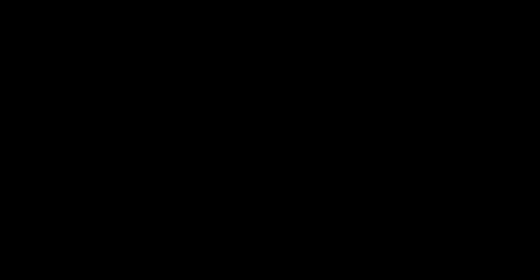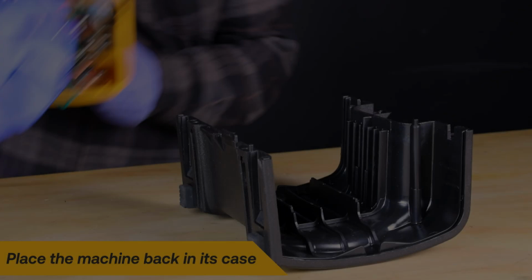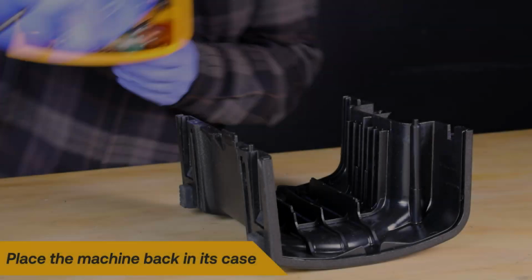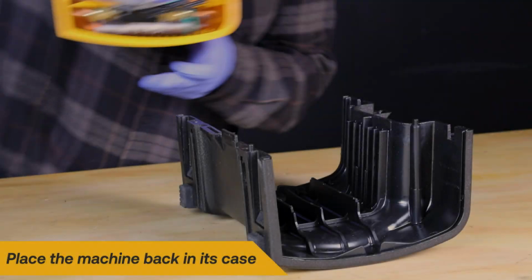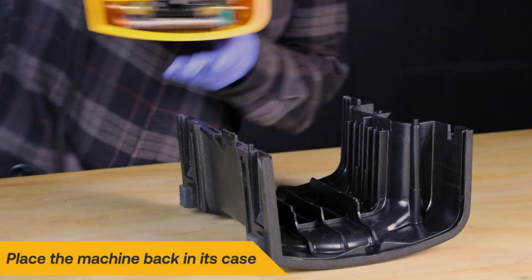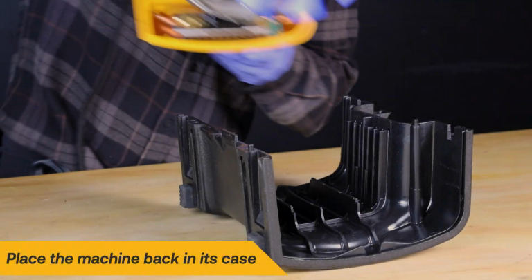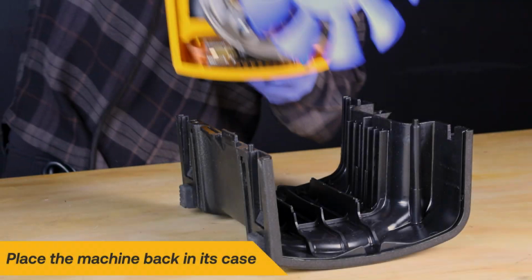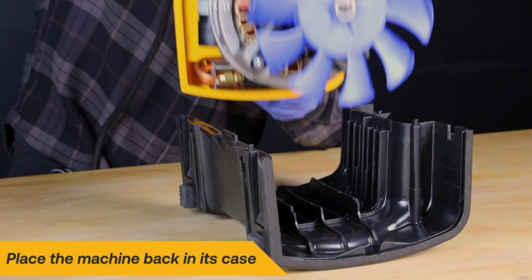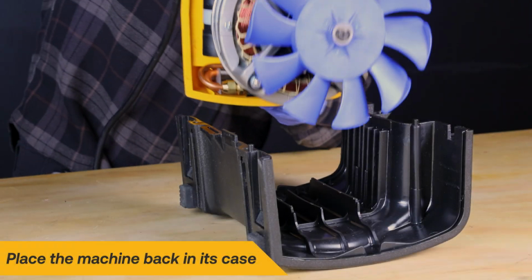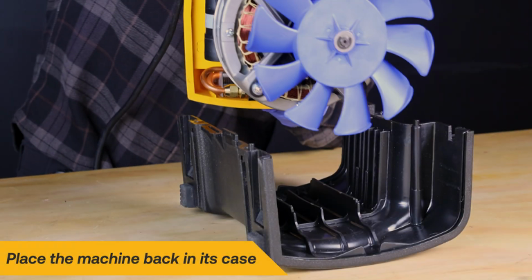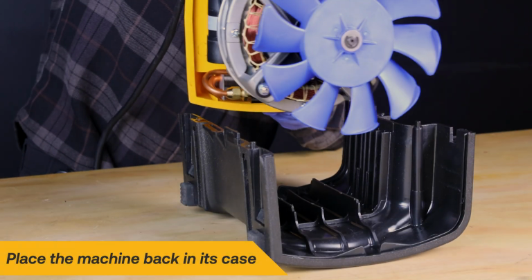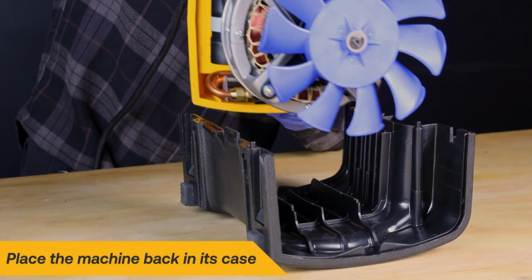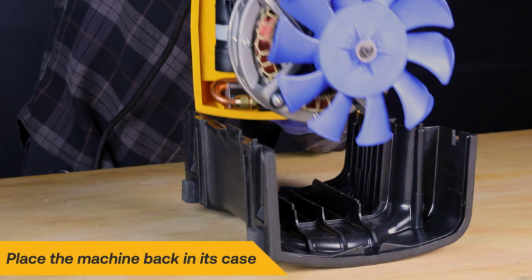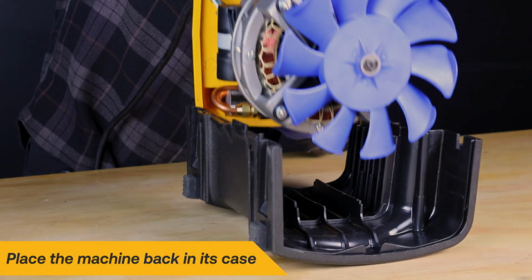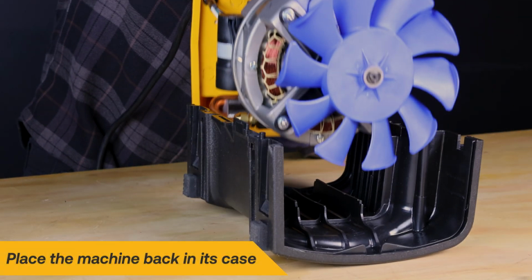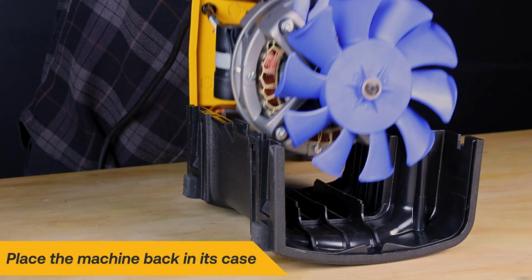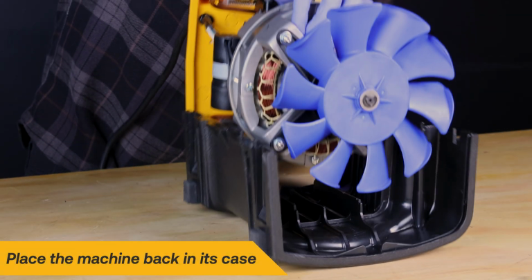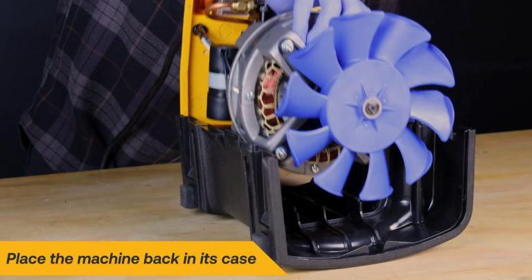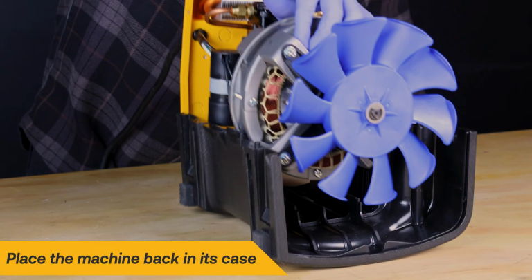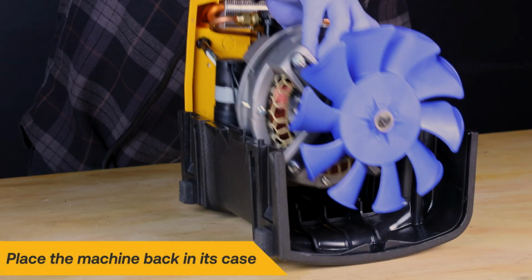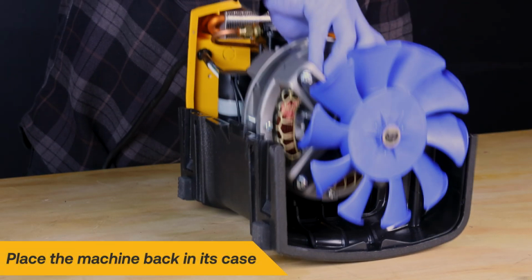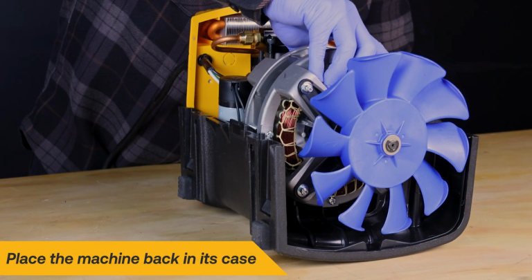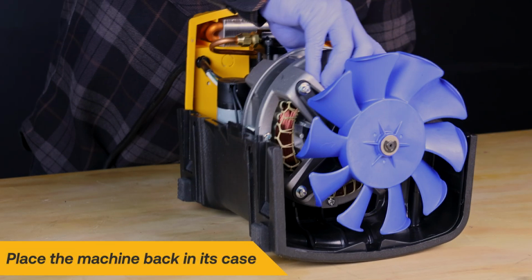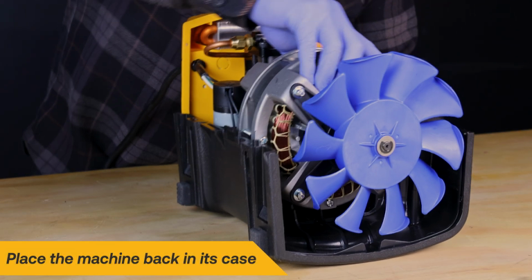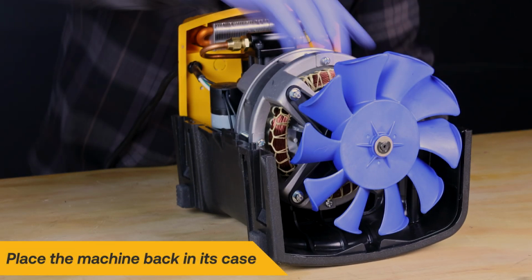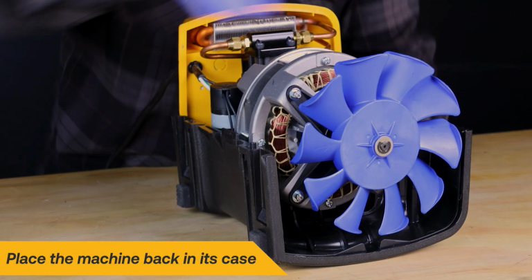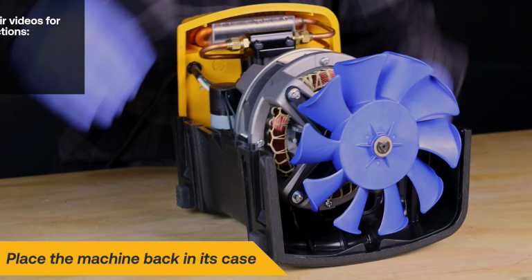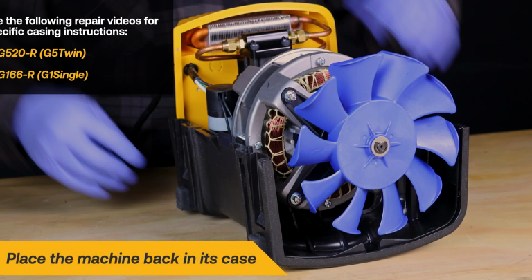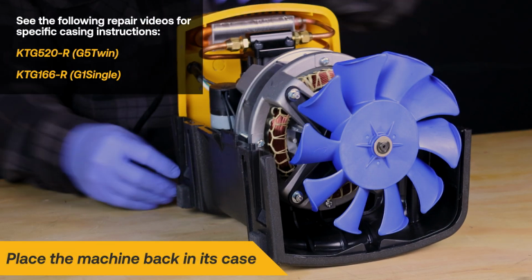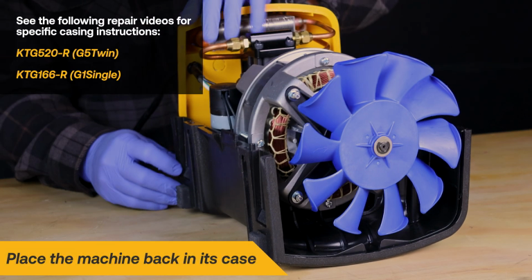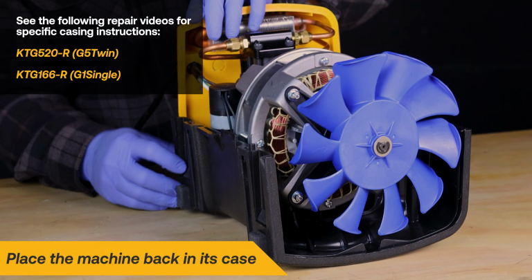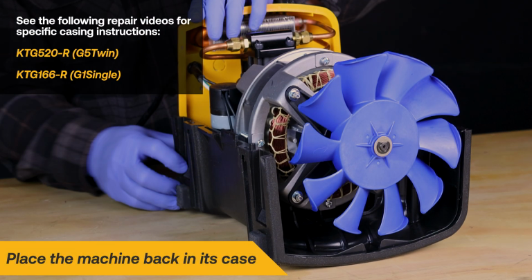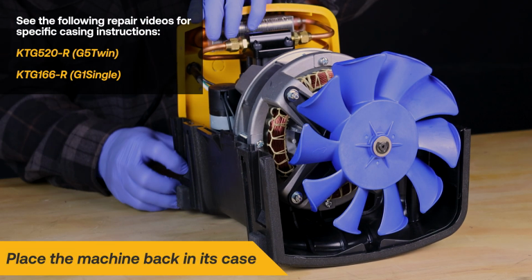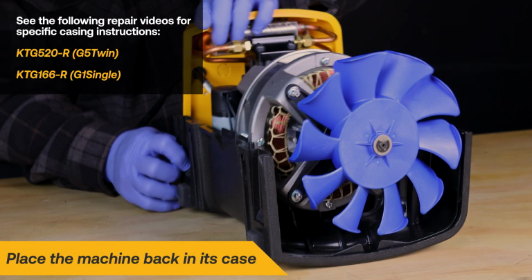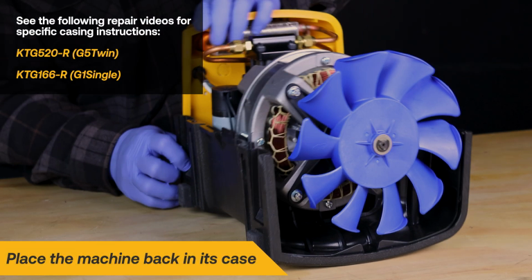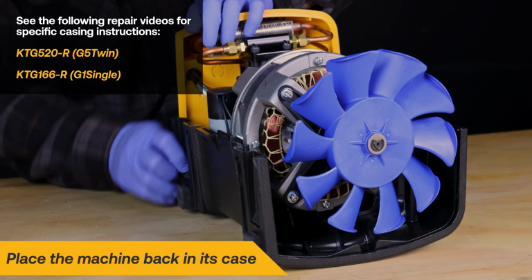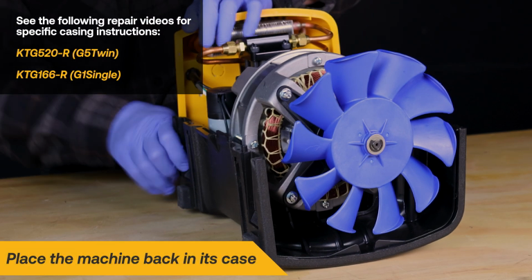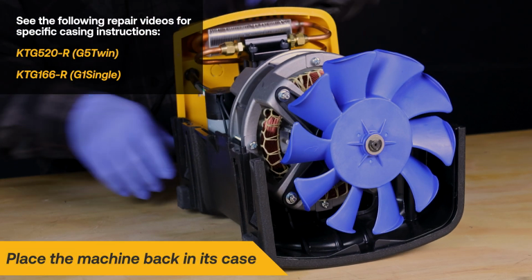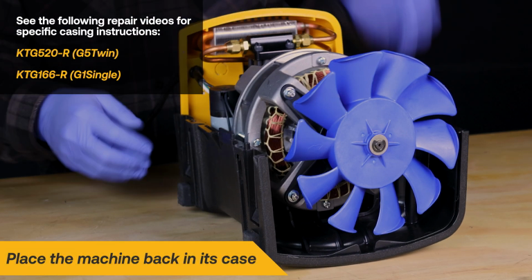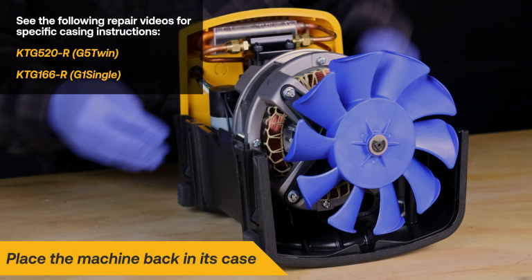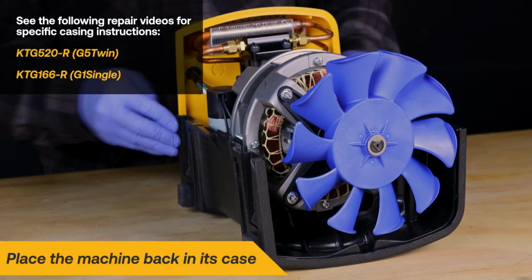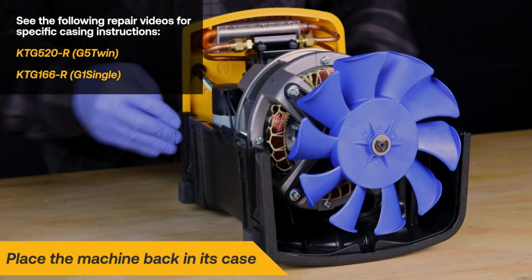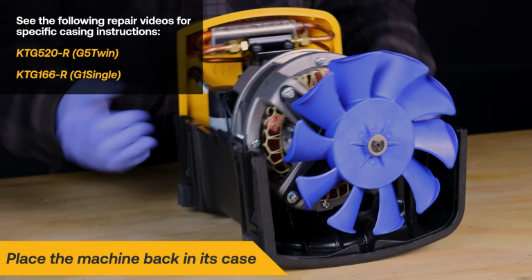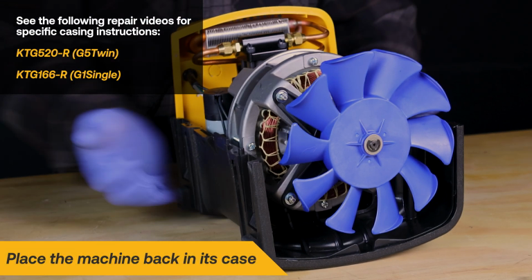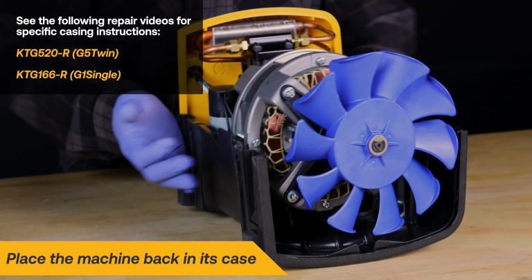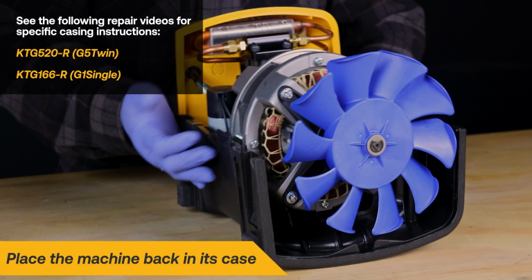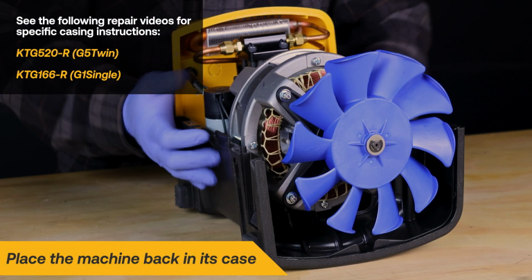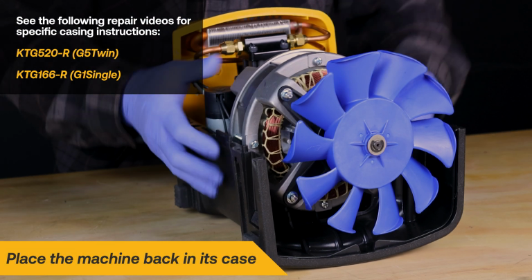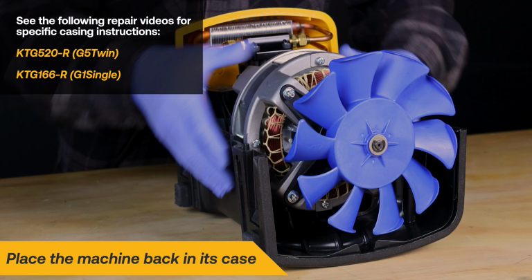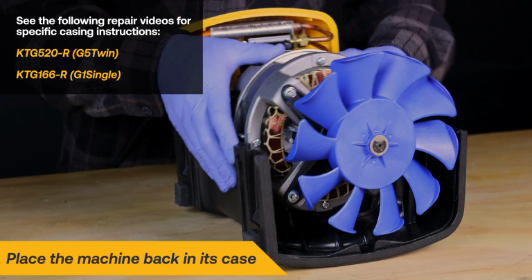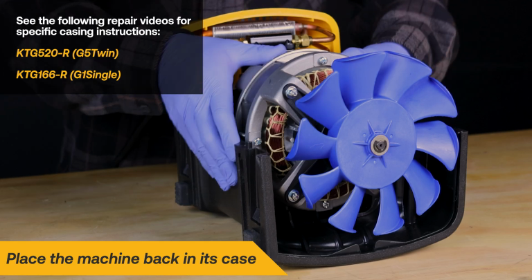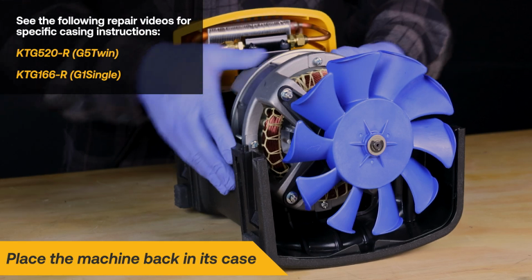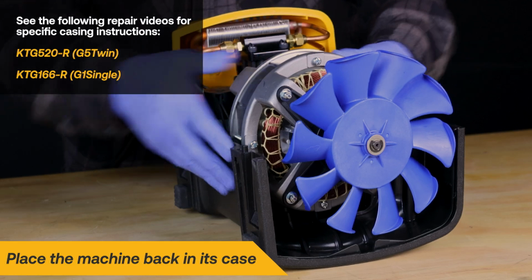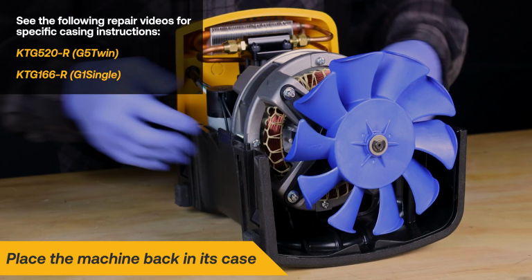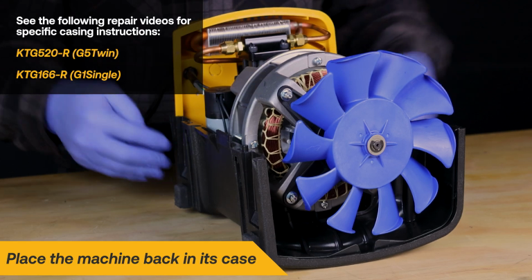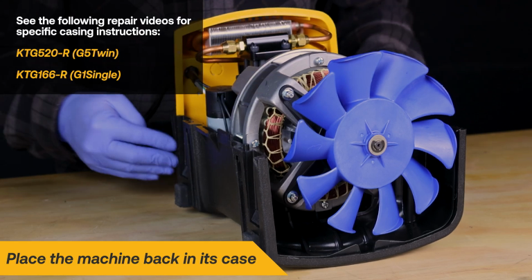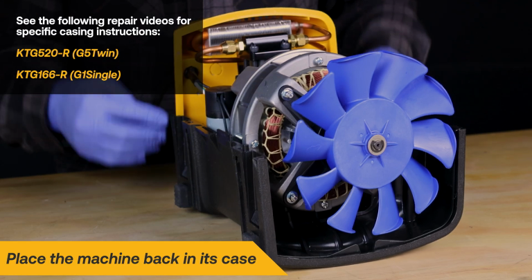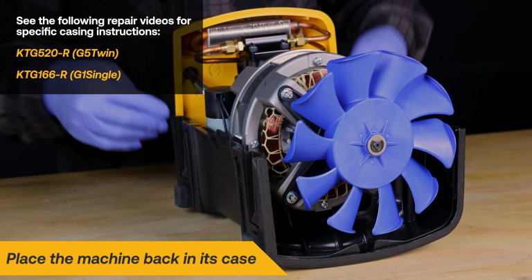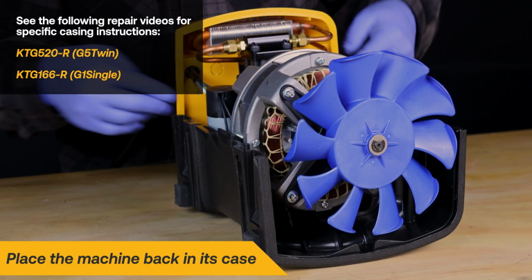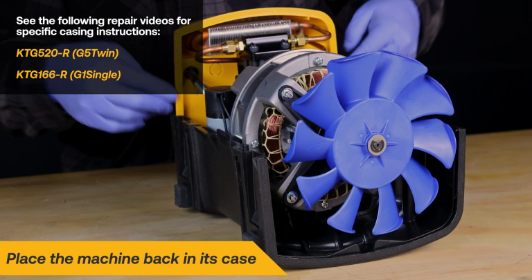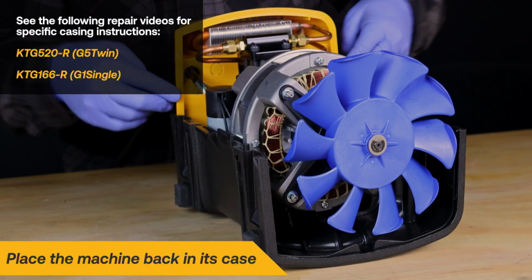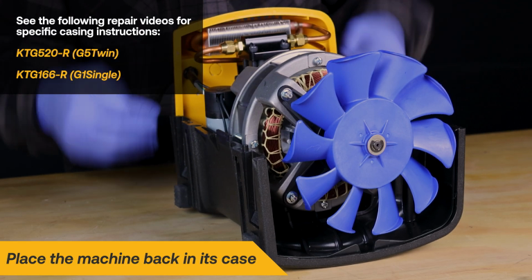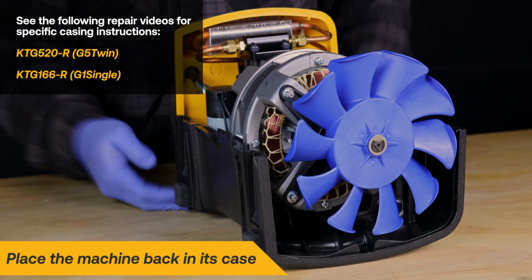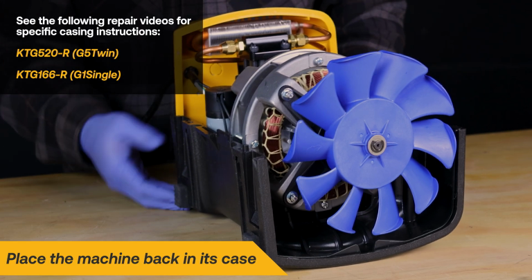Finally, place the machine back into its case. Refer to the specific repair videos for step-by-step casing instructions.